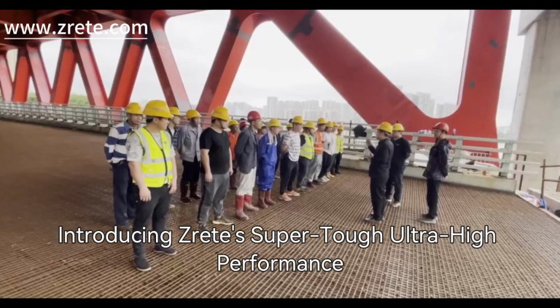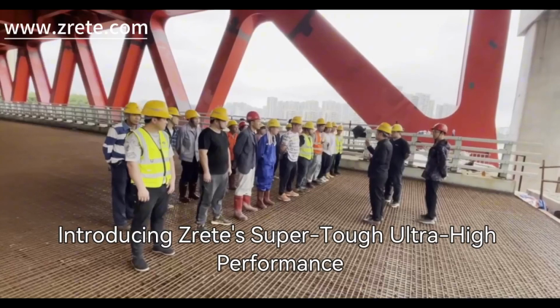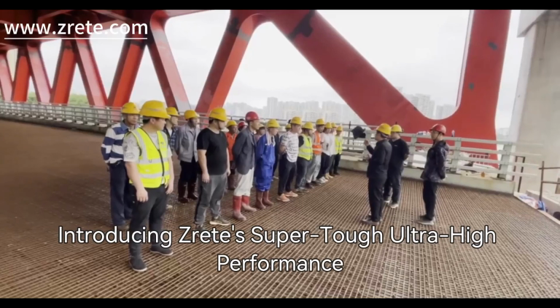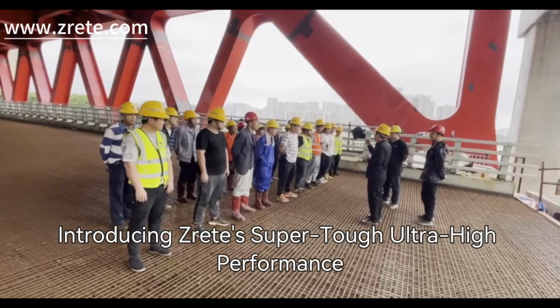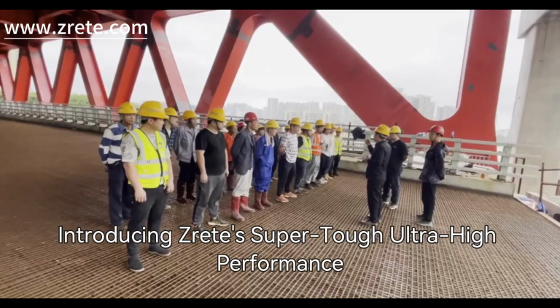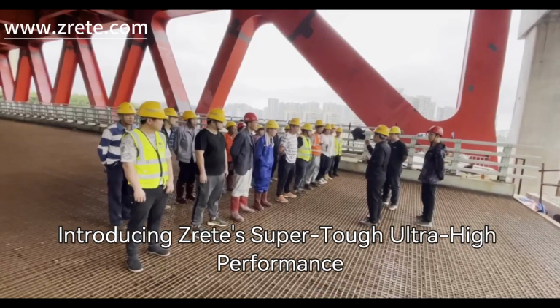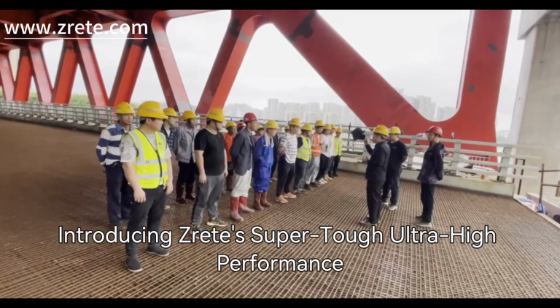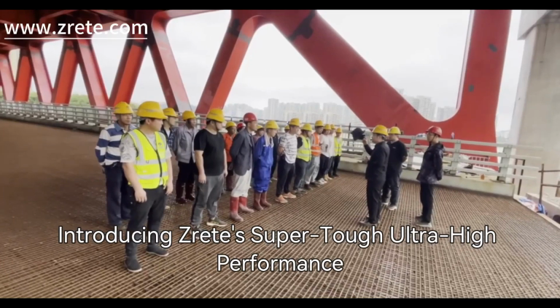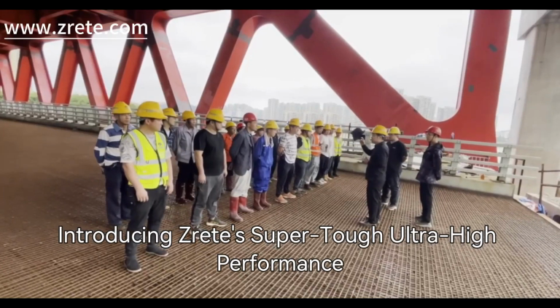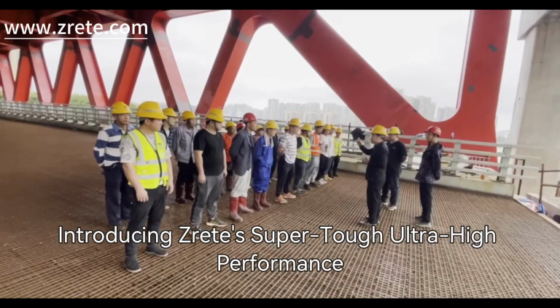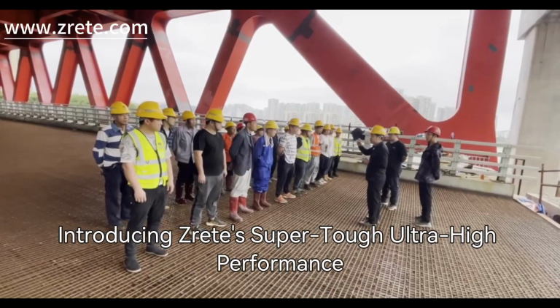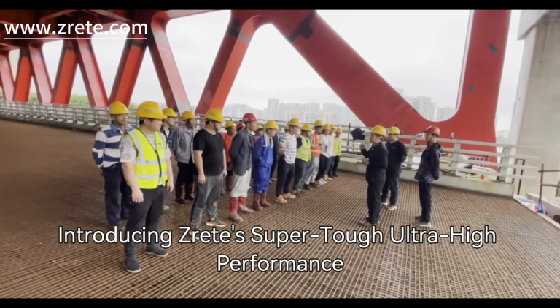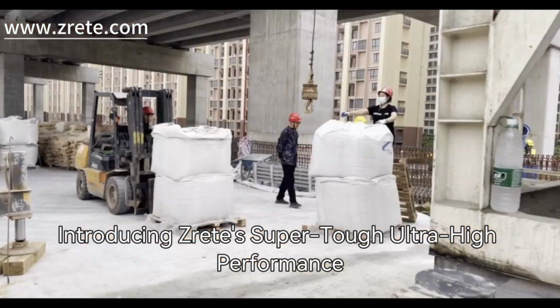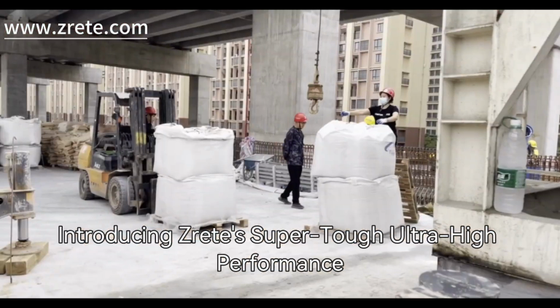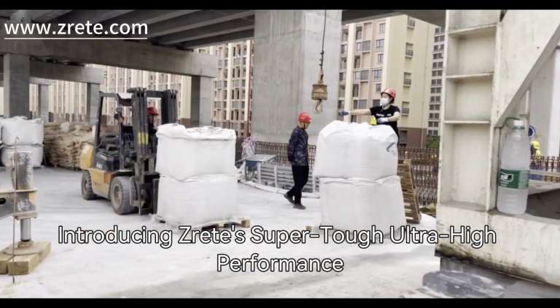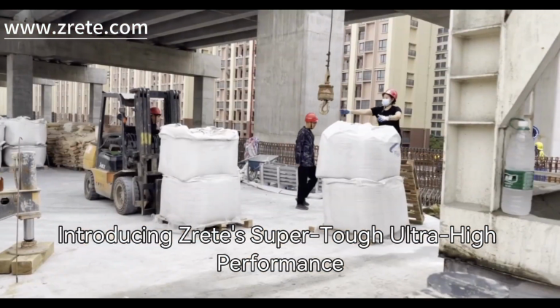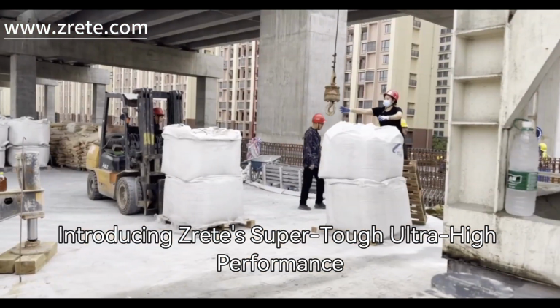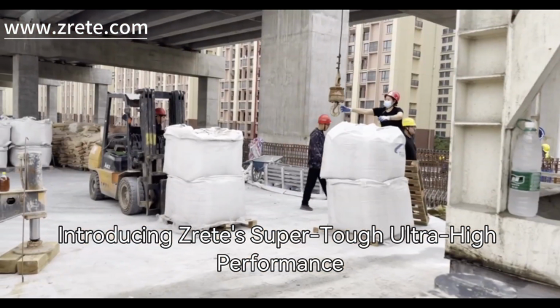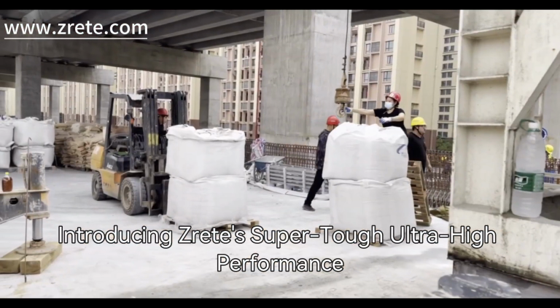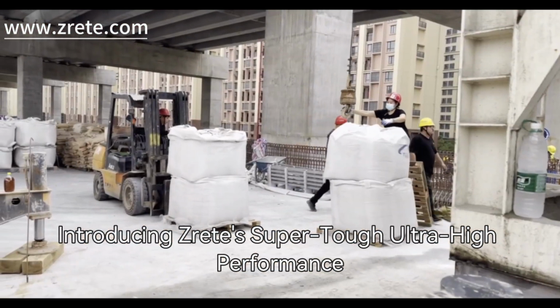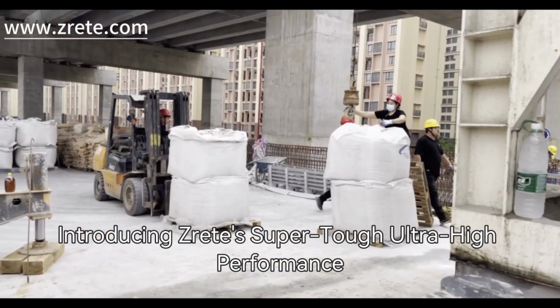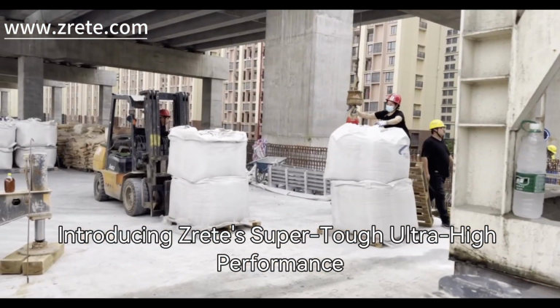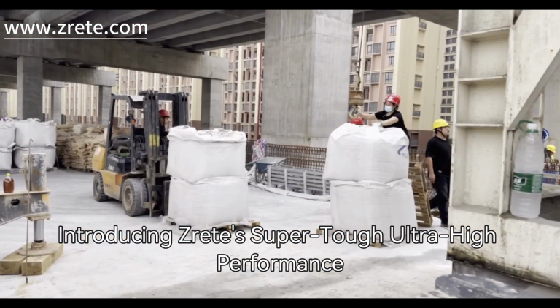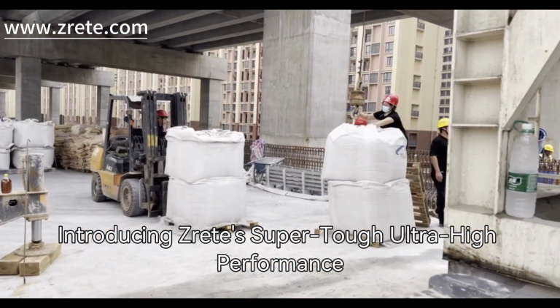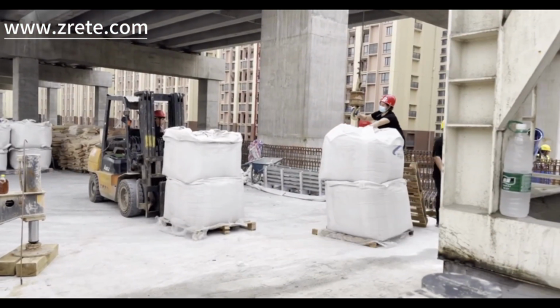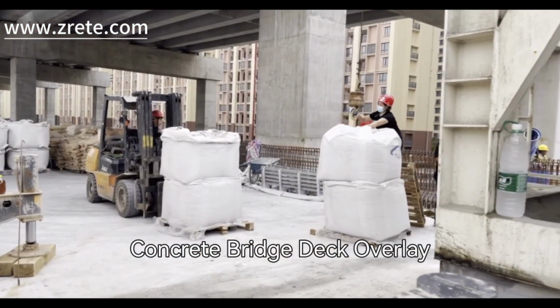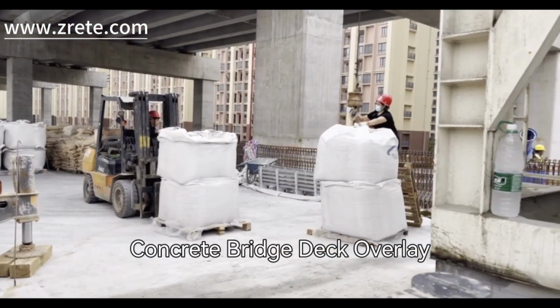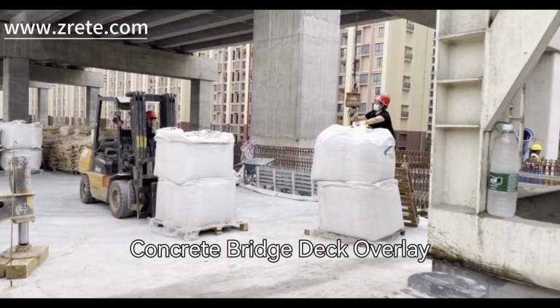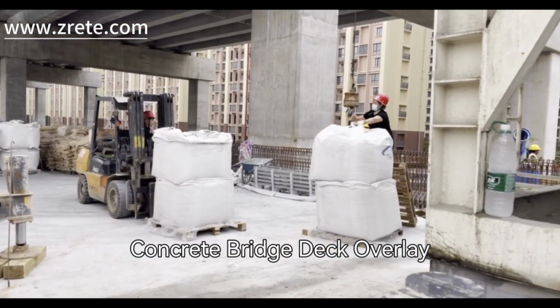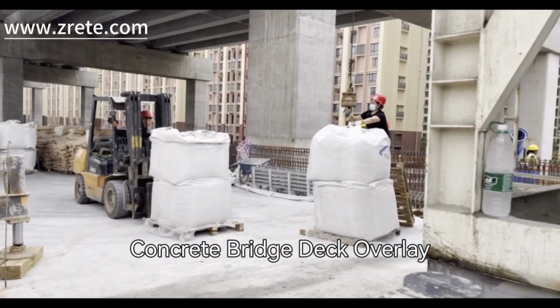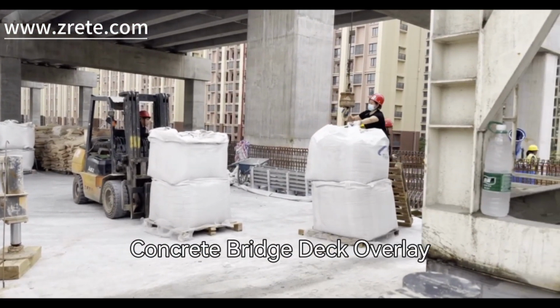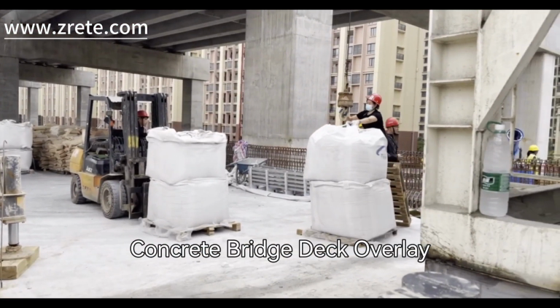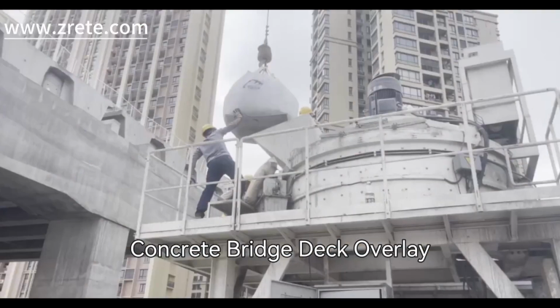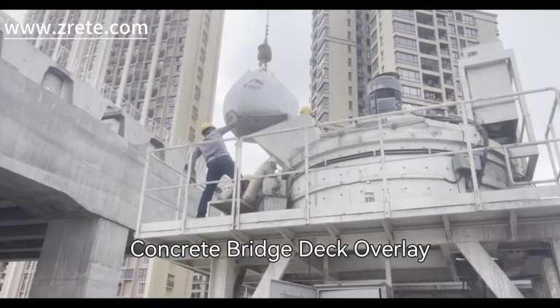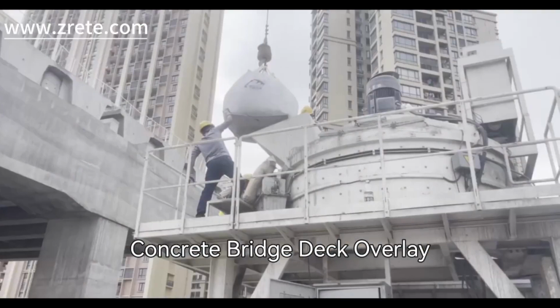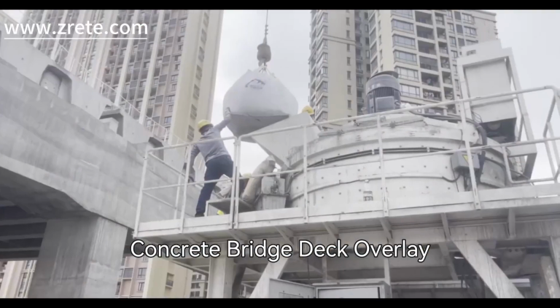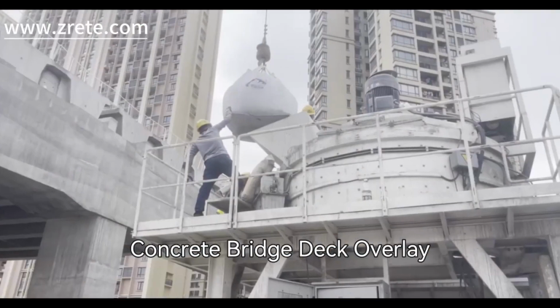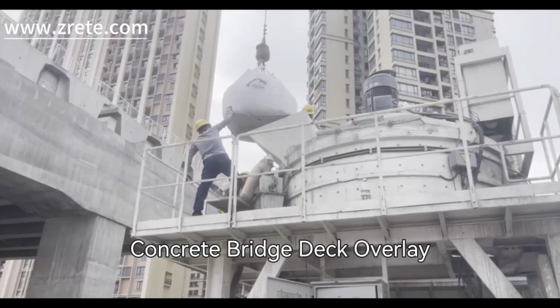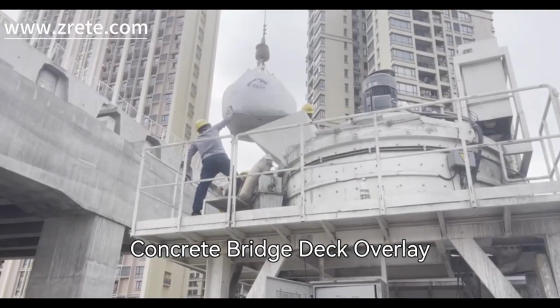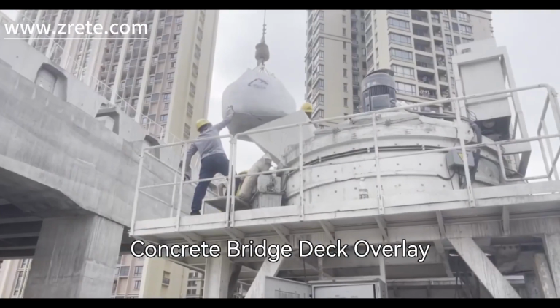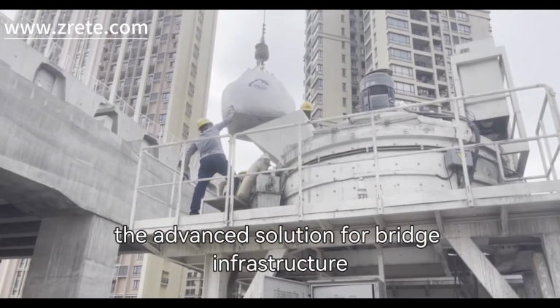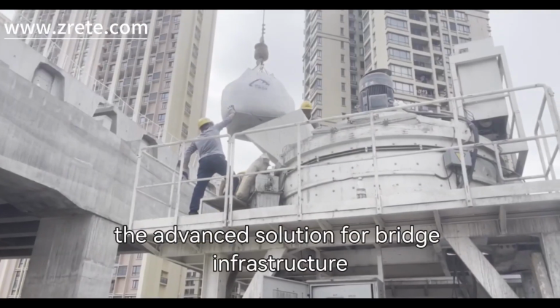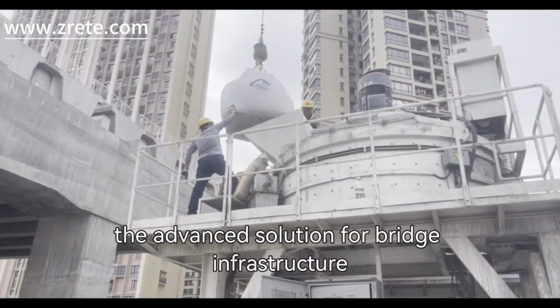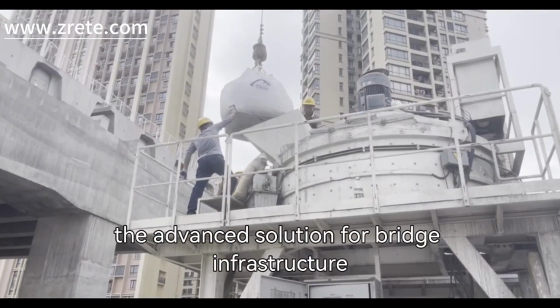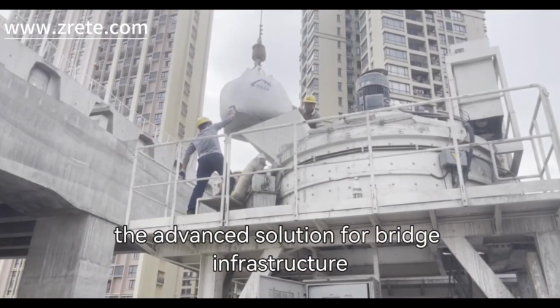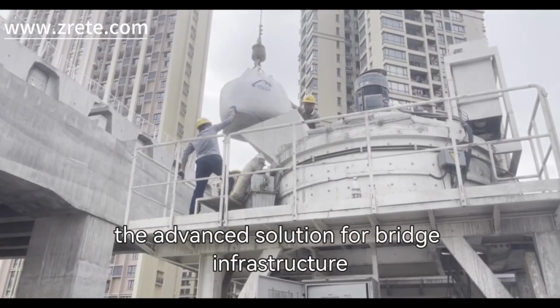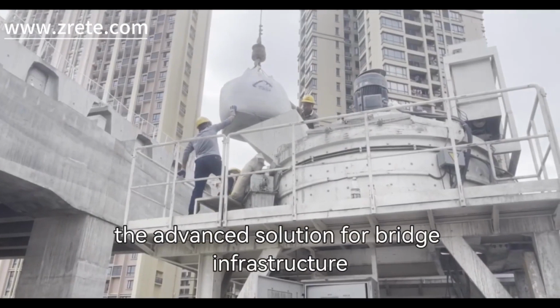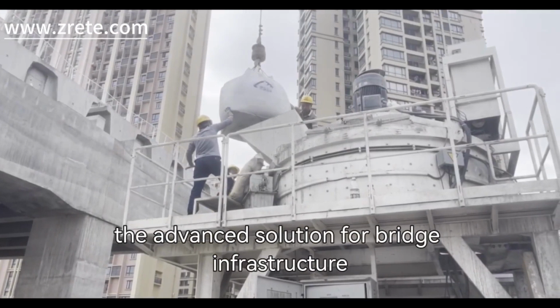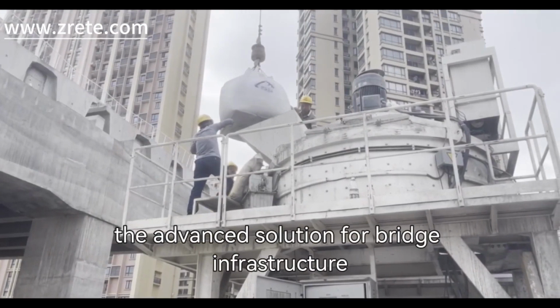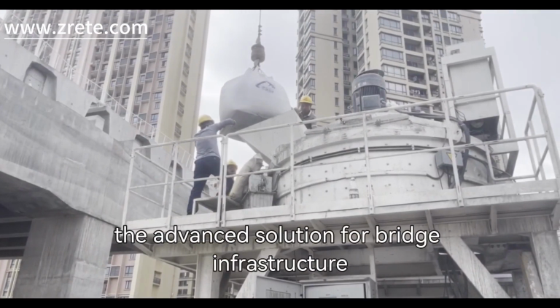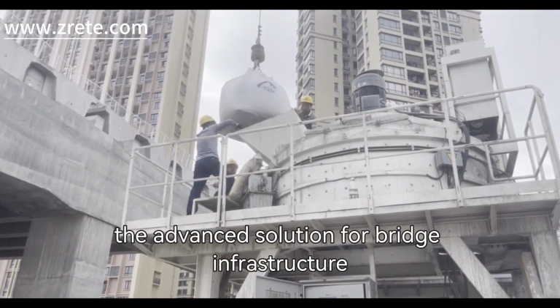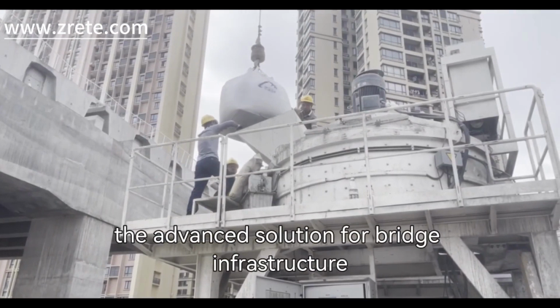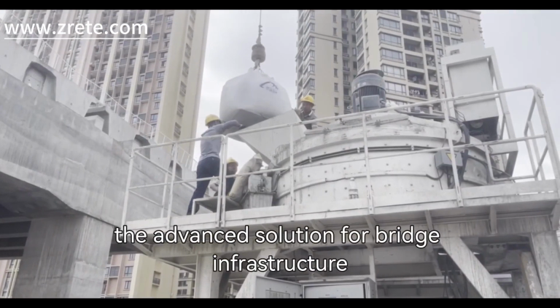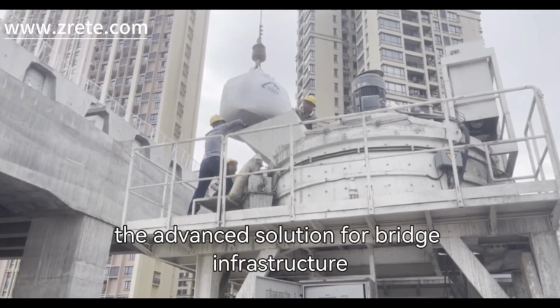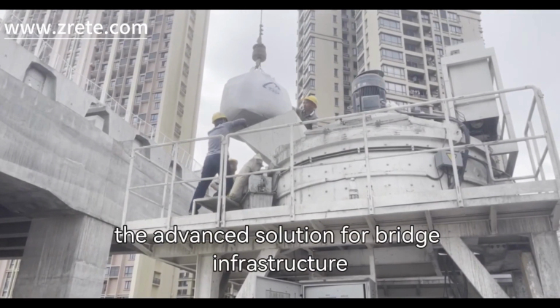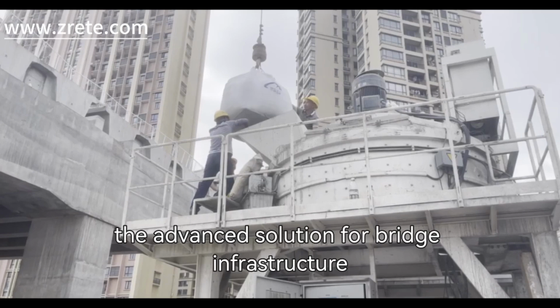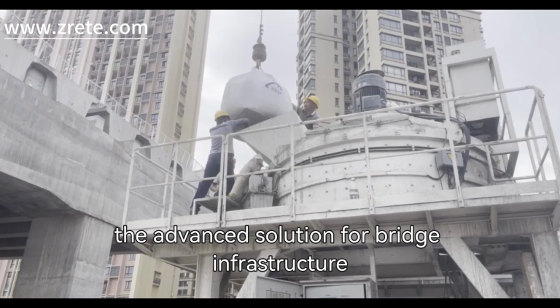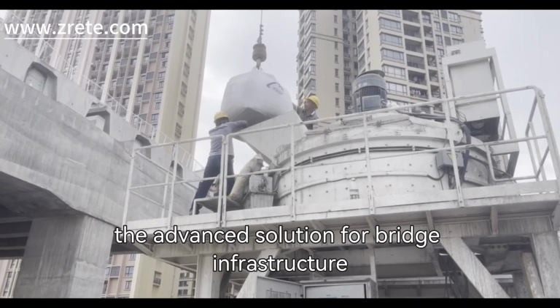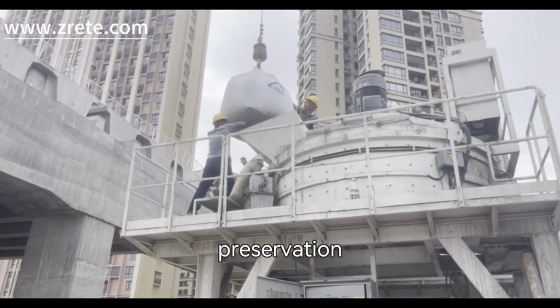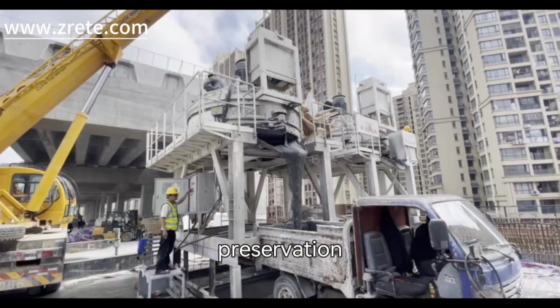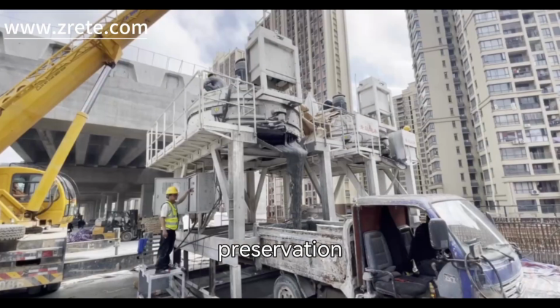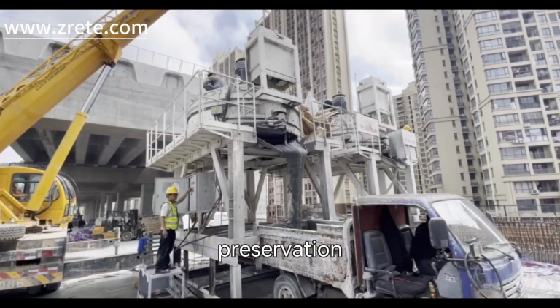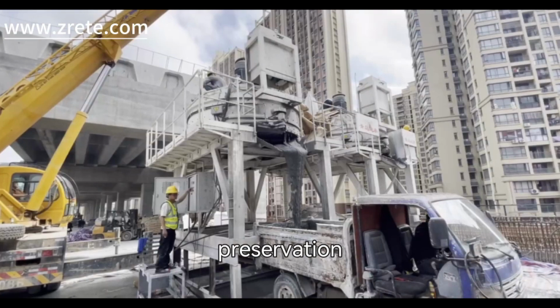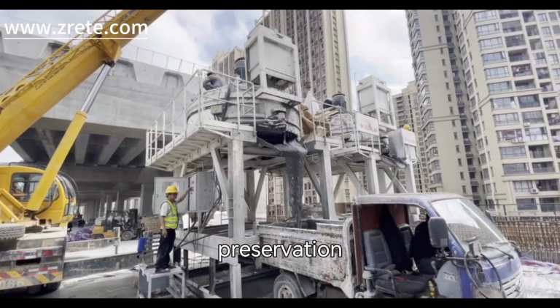Introducing ZRIT's SuperTough Ultra High Performance Concrete Bridge Deck Overlay — the advanced solution for bridge infrastructure preservation.